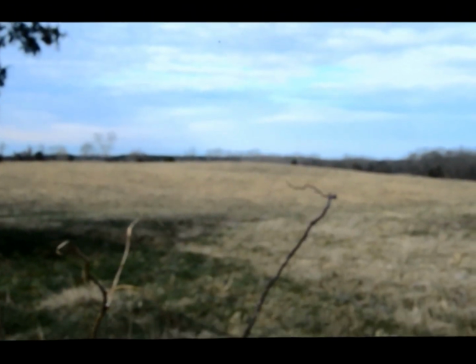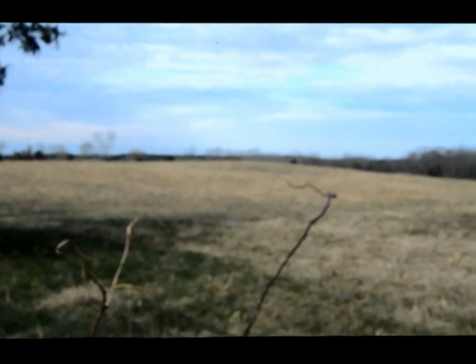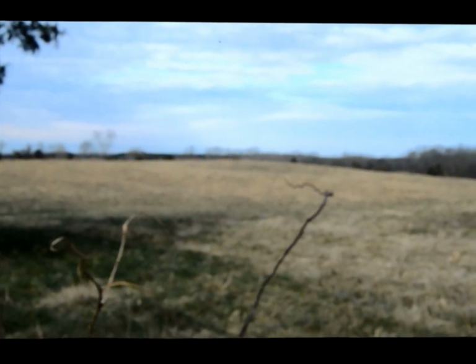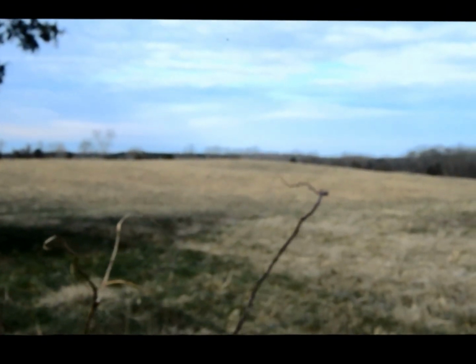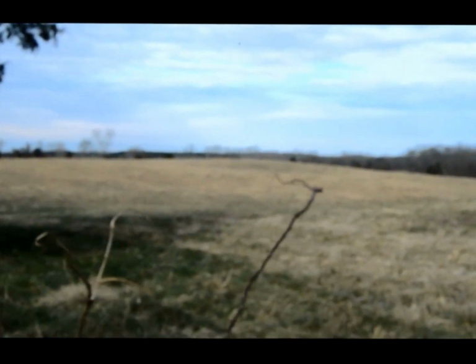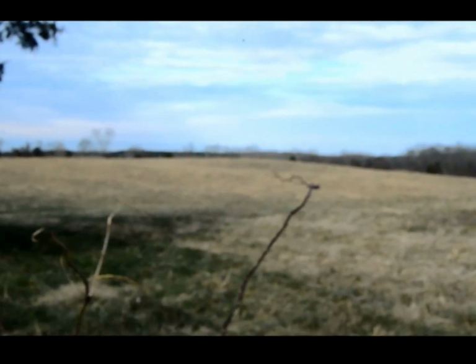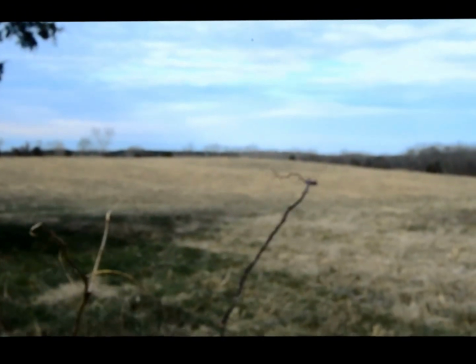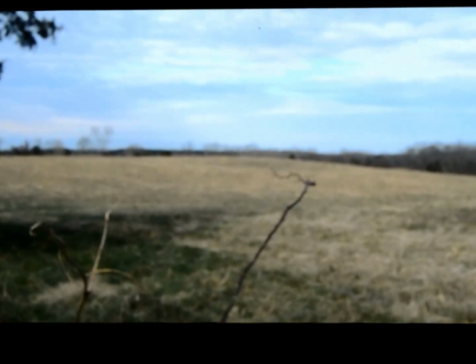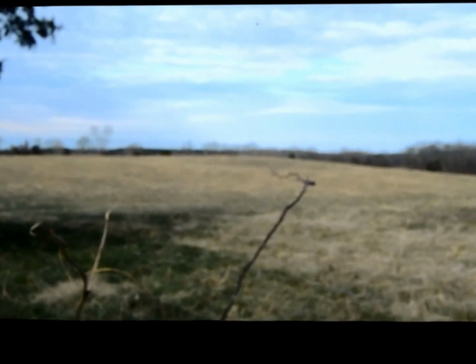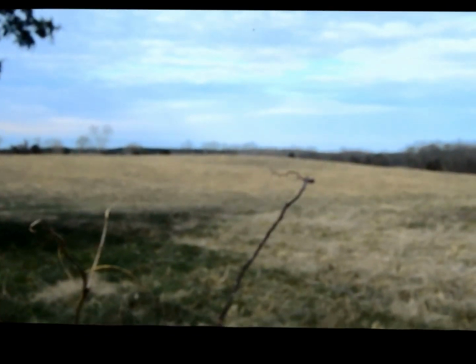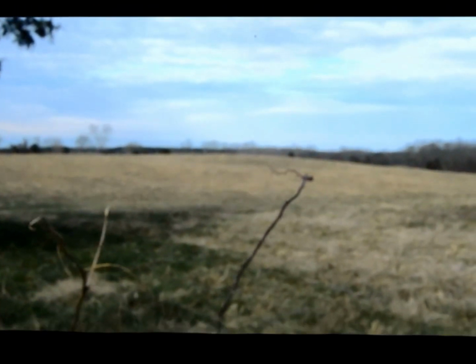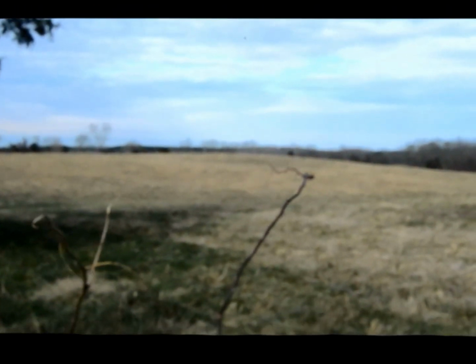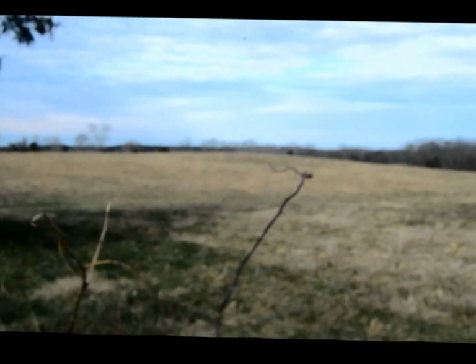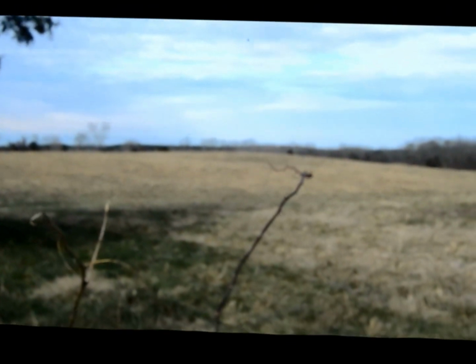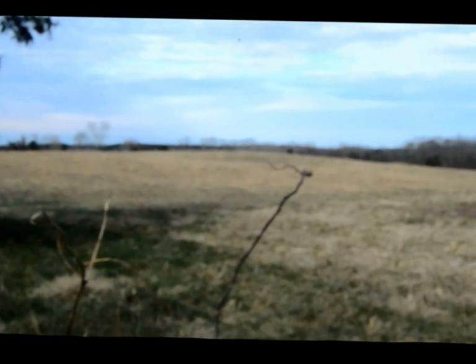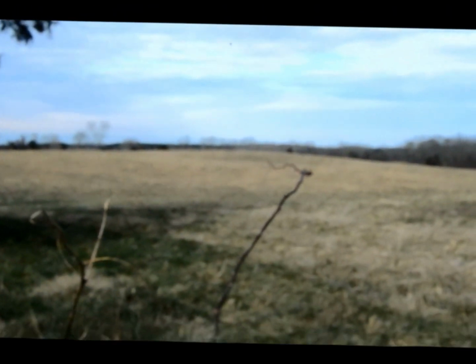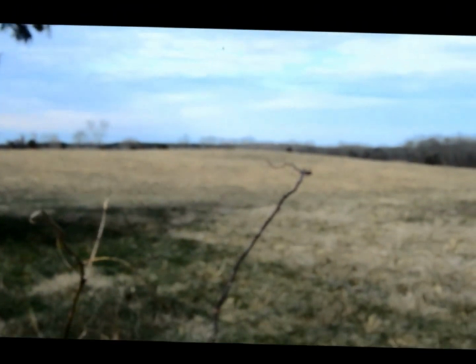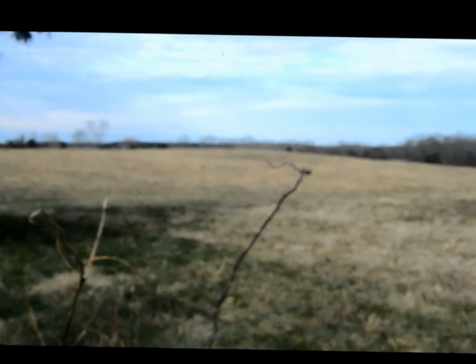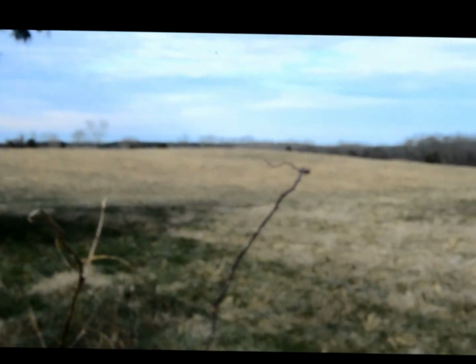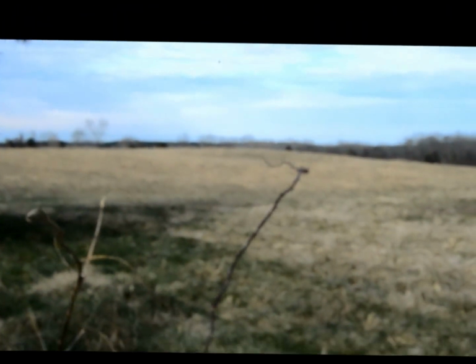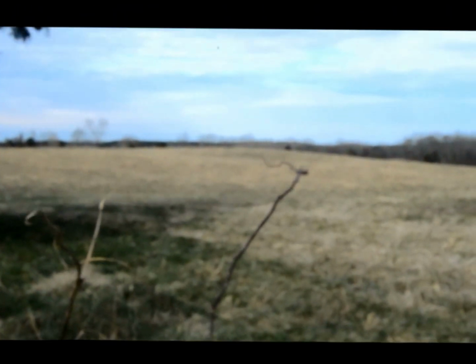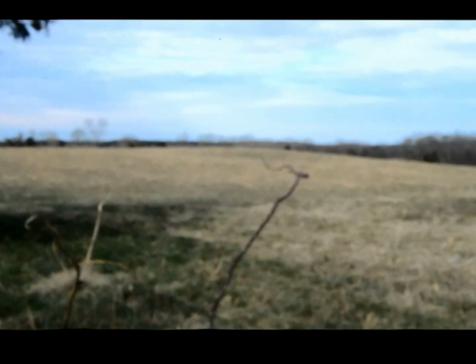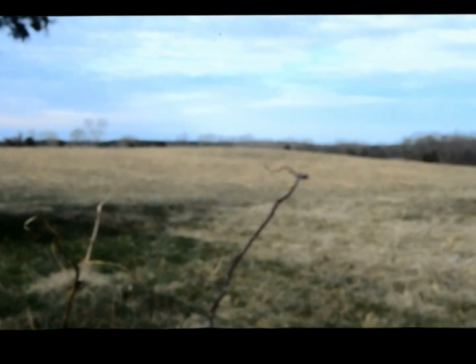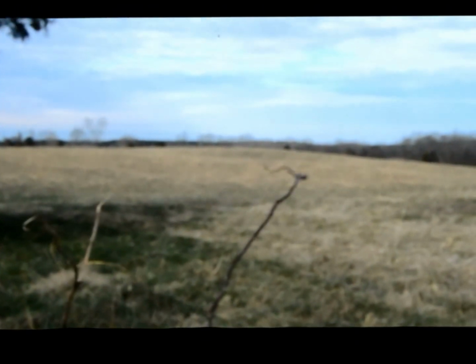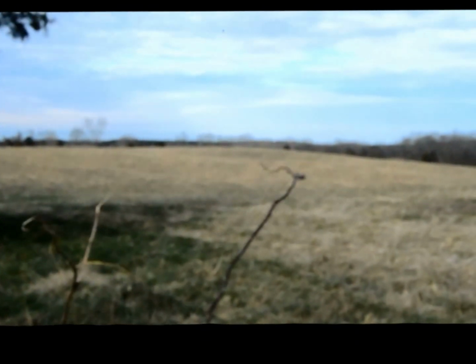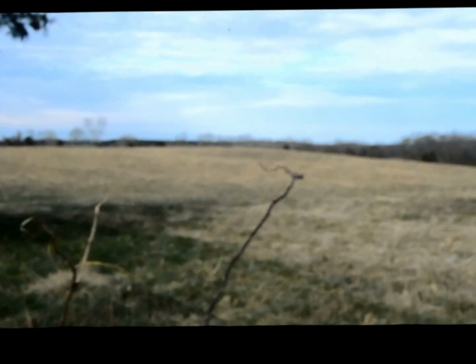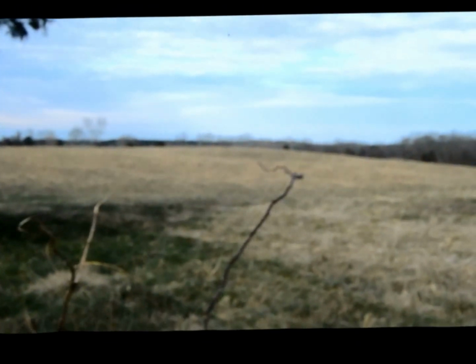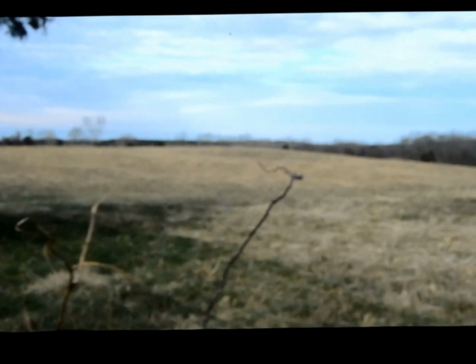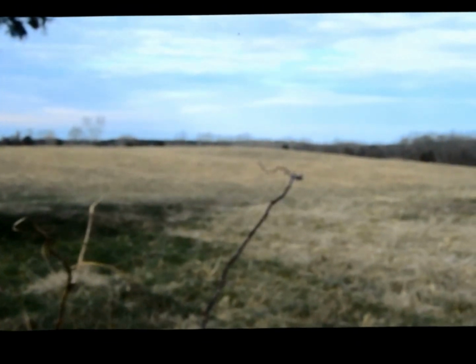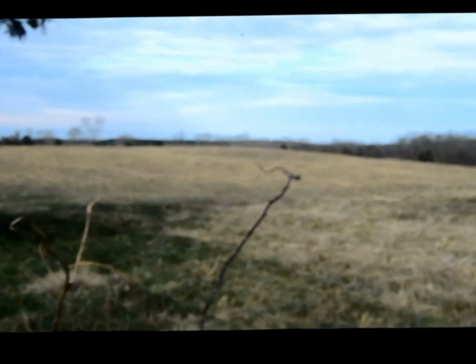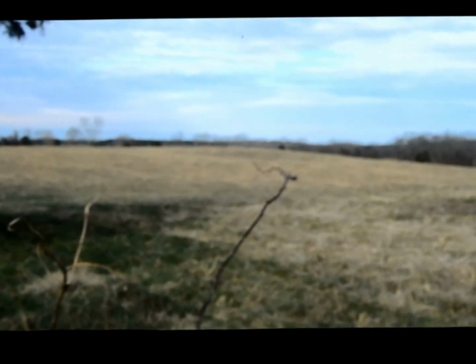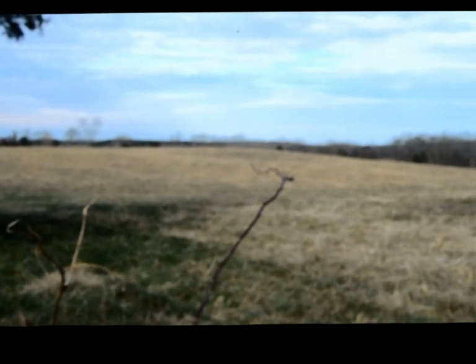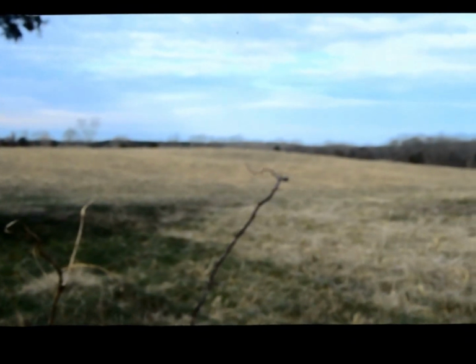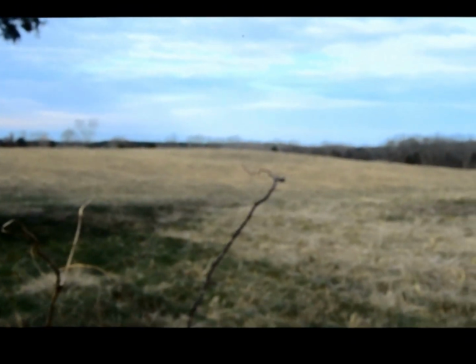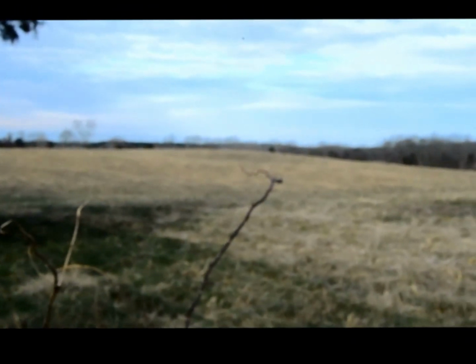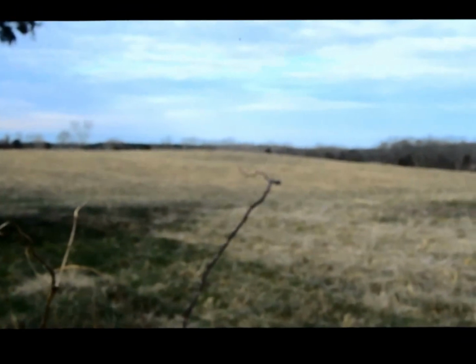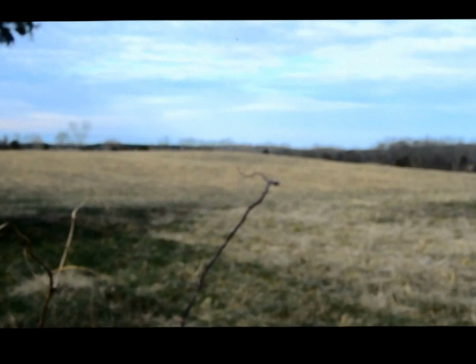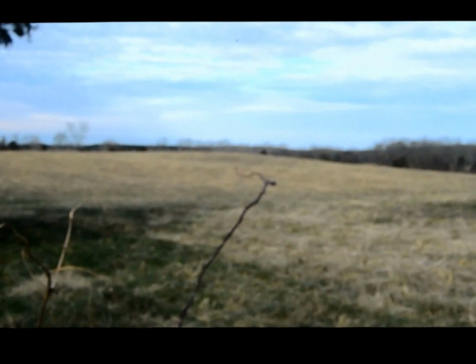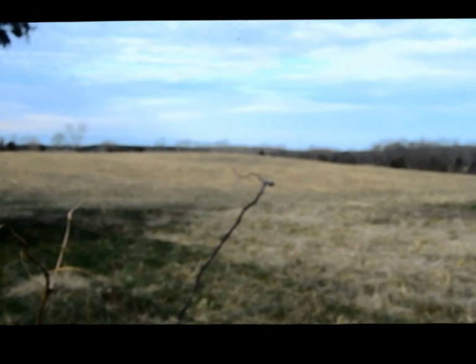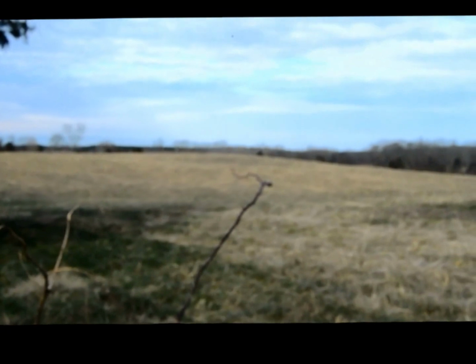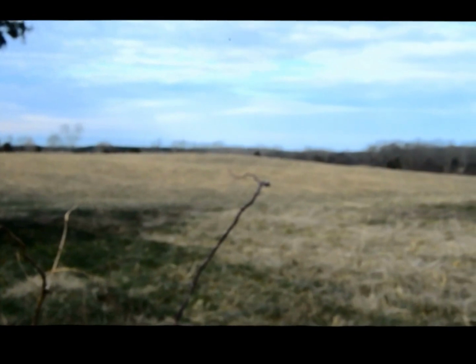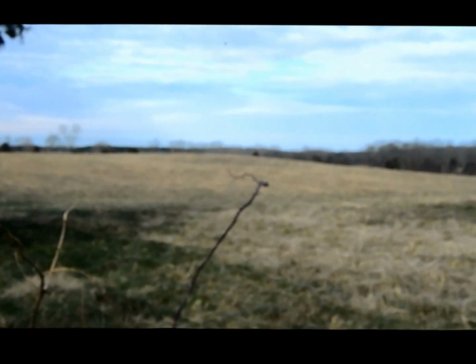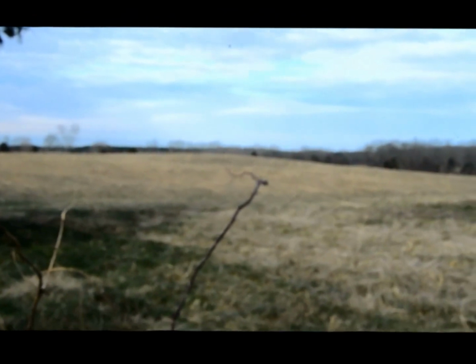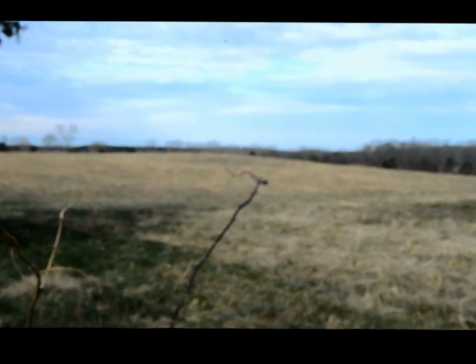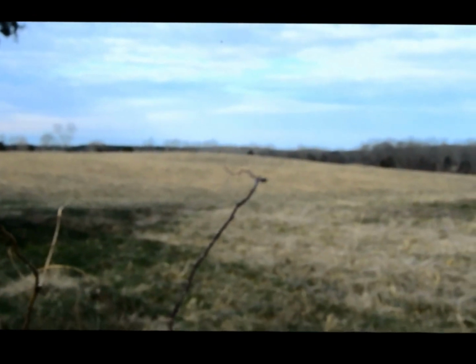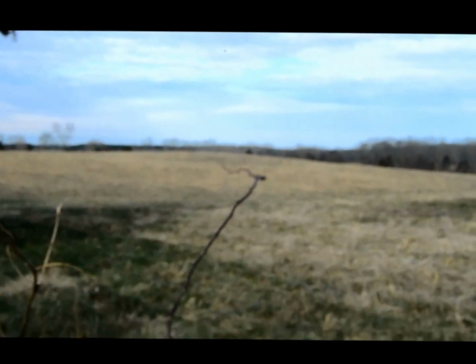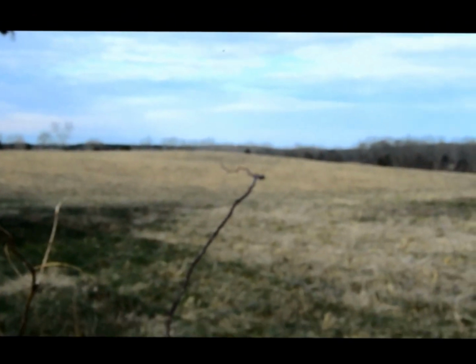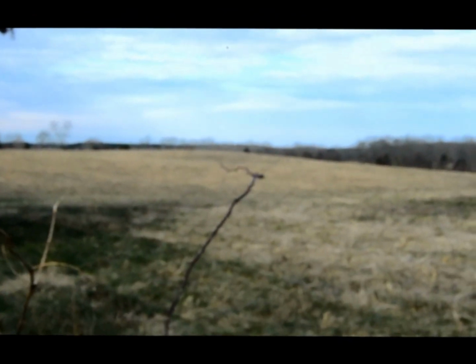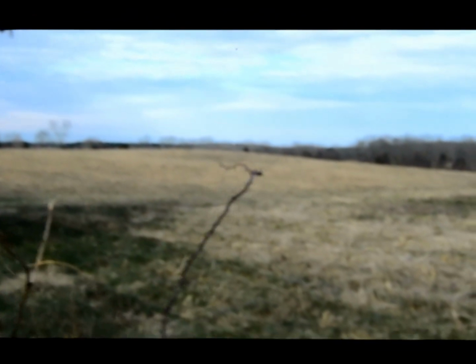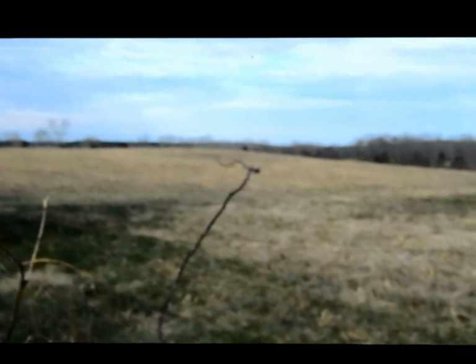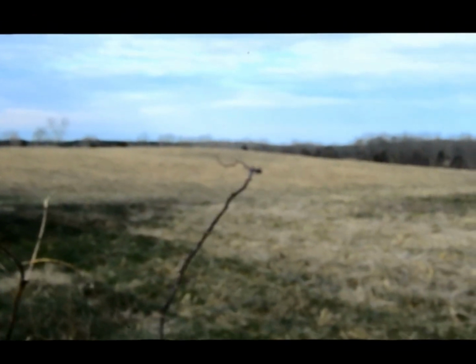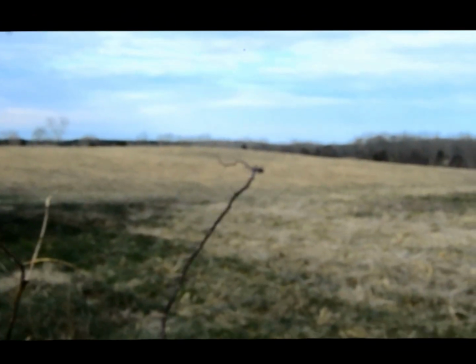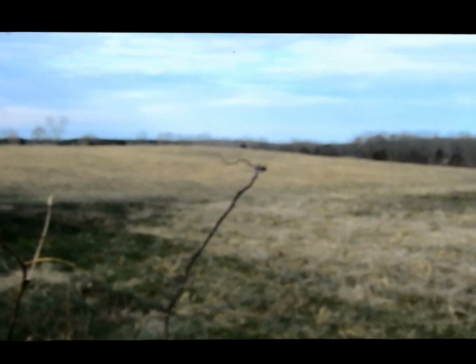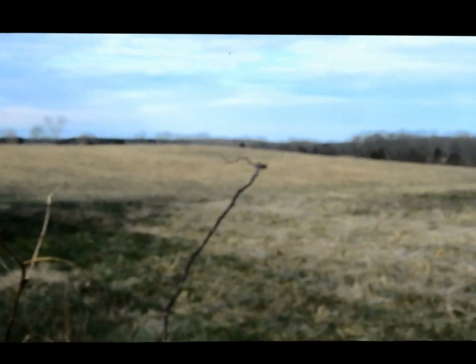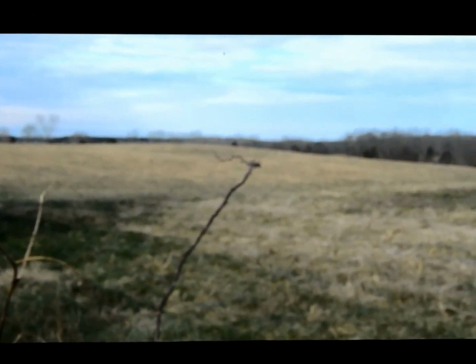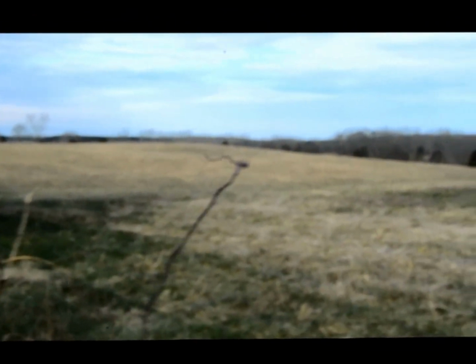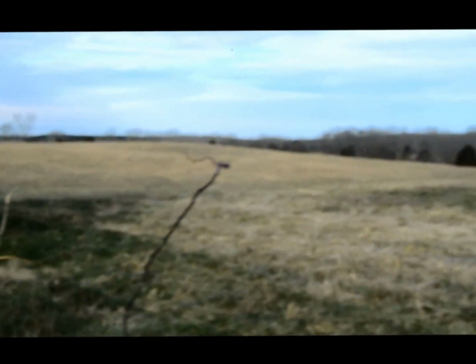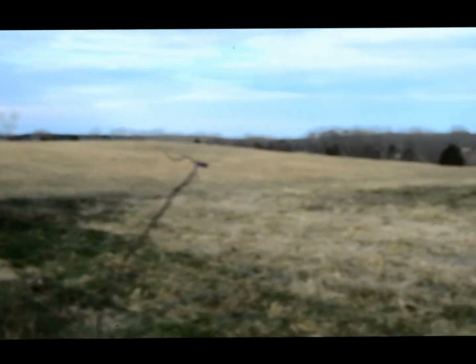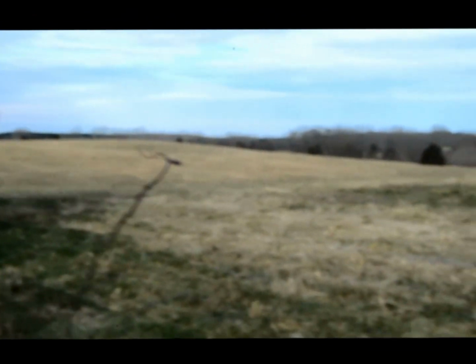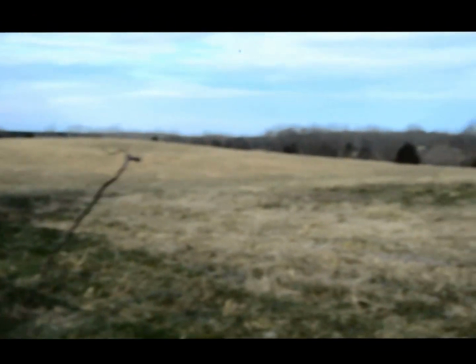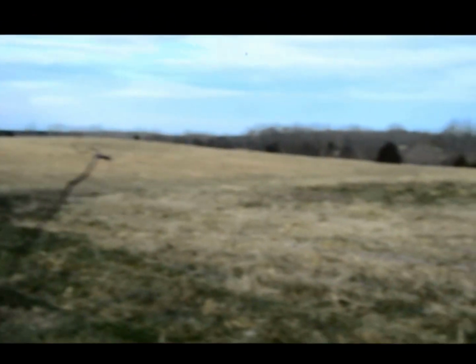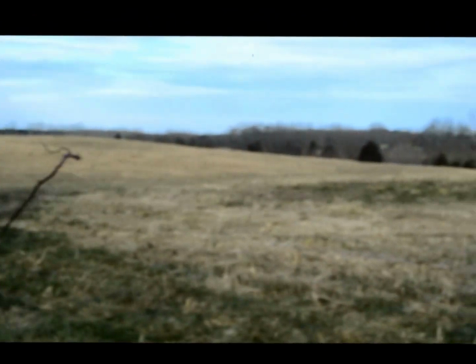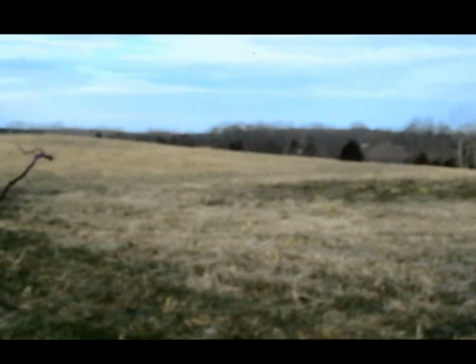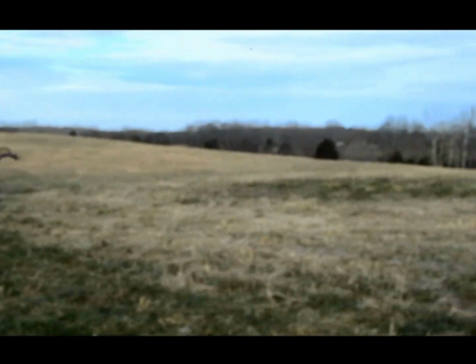Here we are in Nunley, Tennessee on a beautiful 125-acre cattle farm.